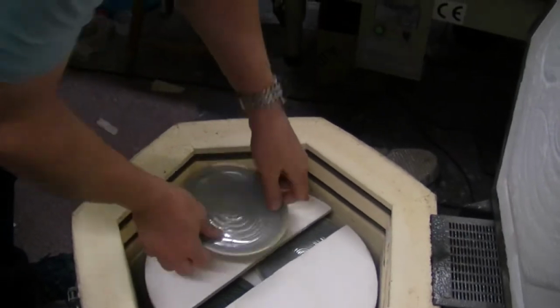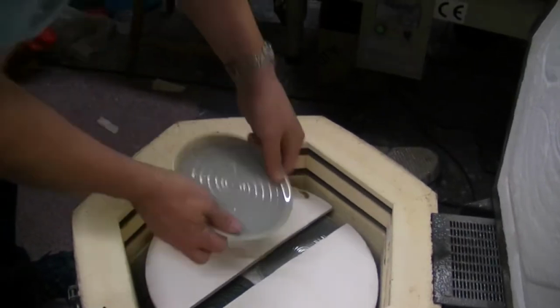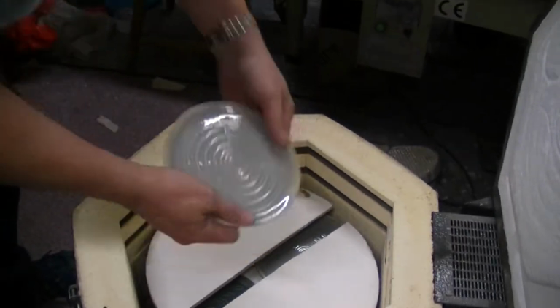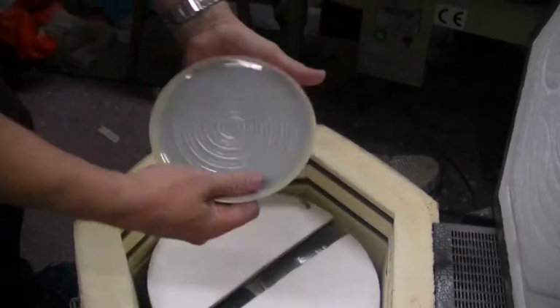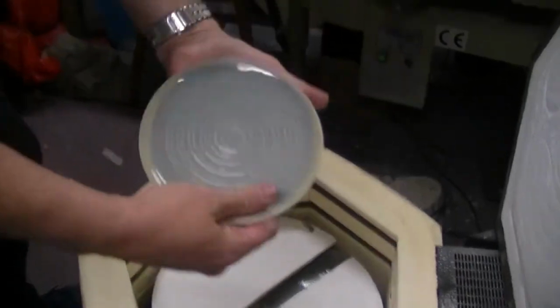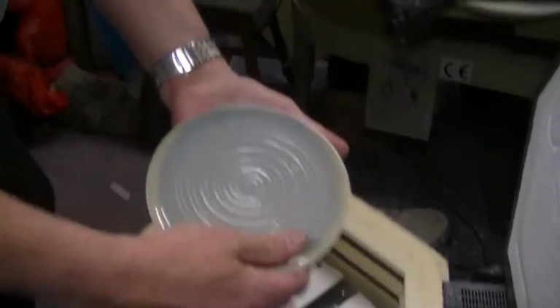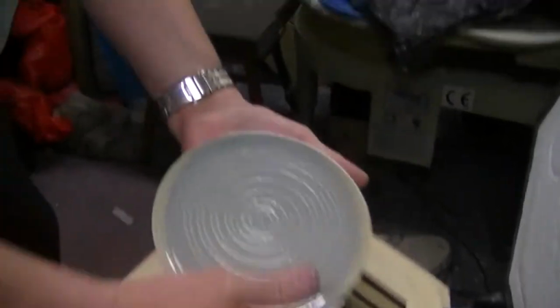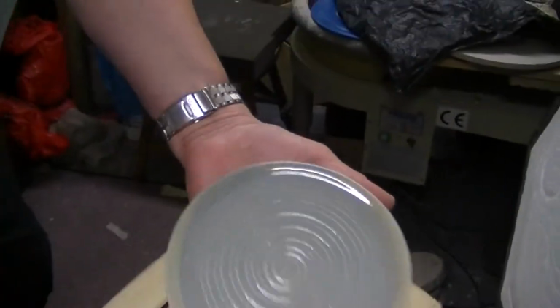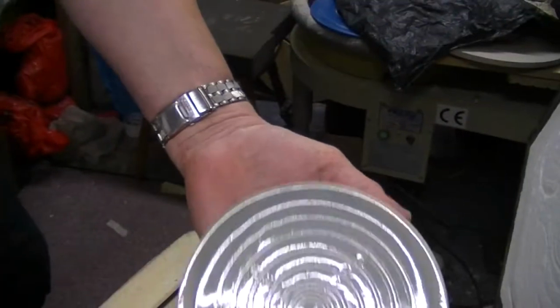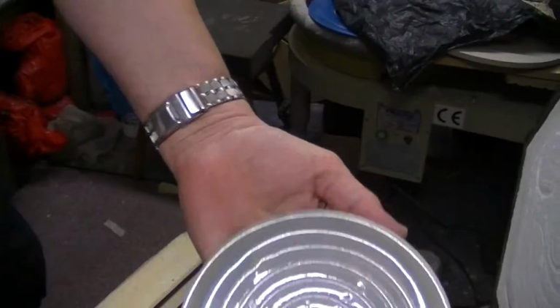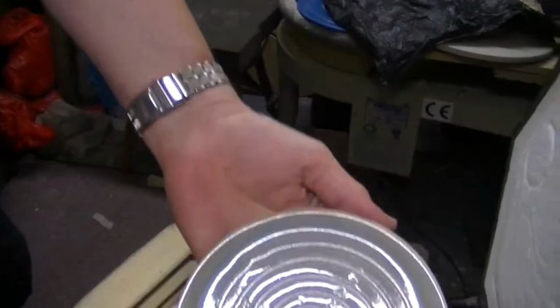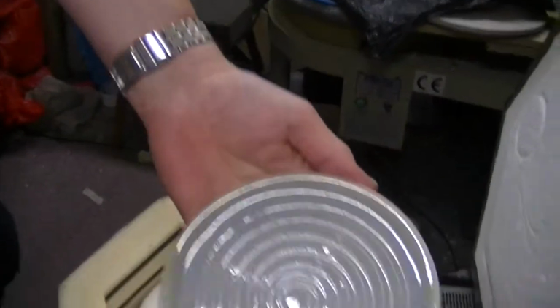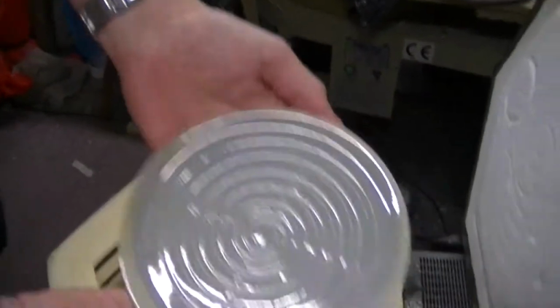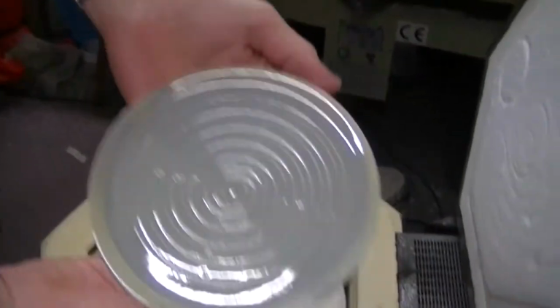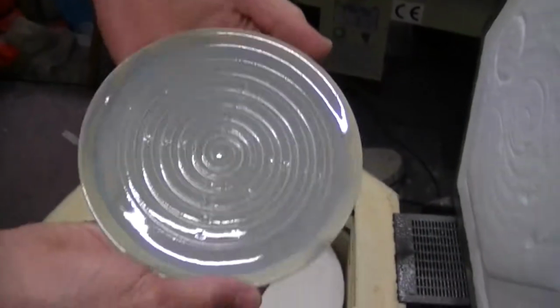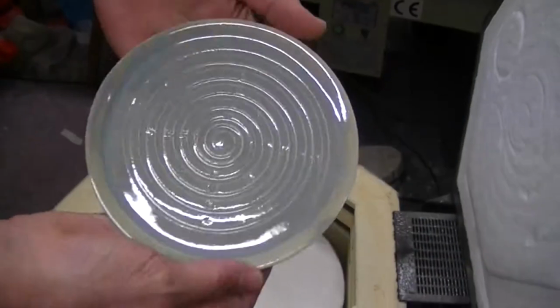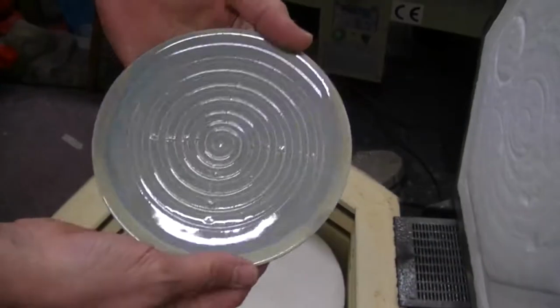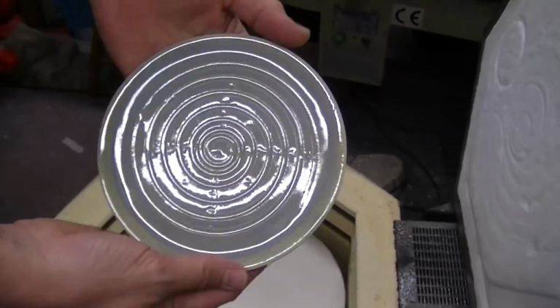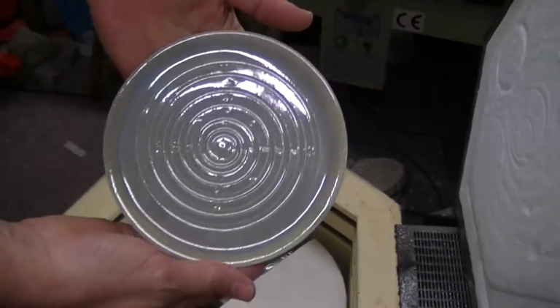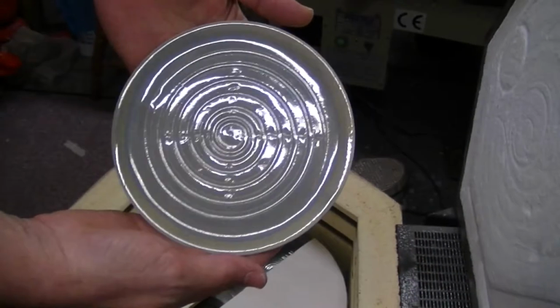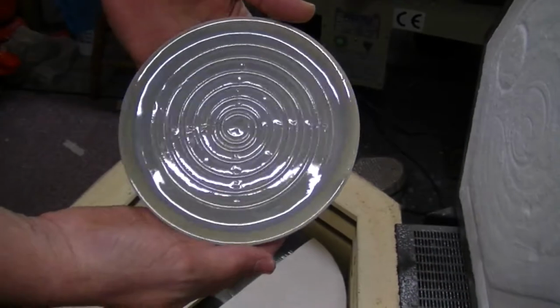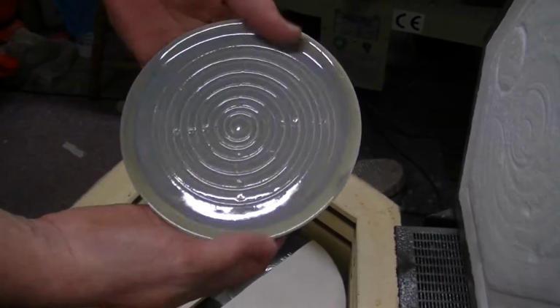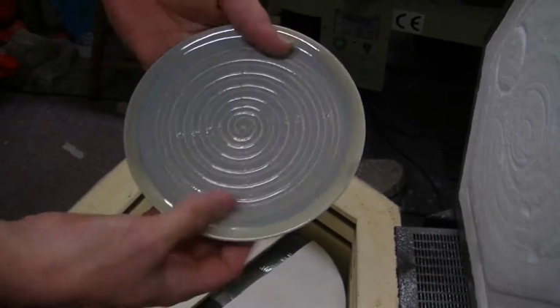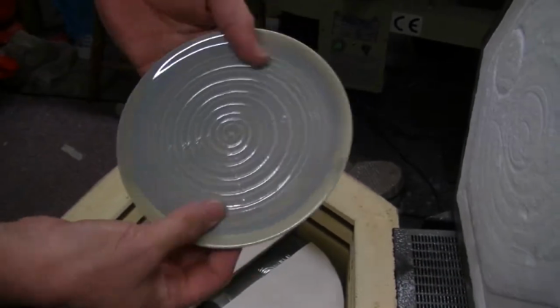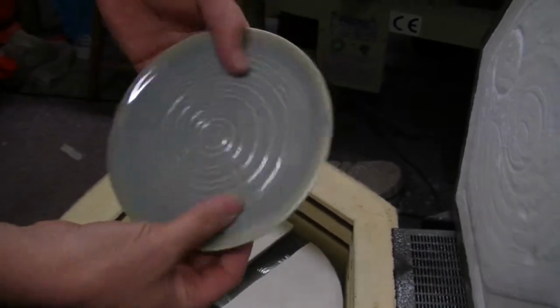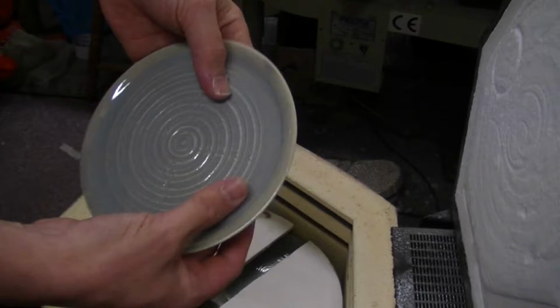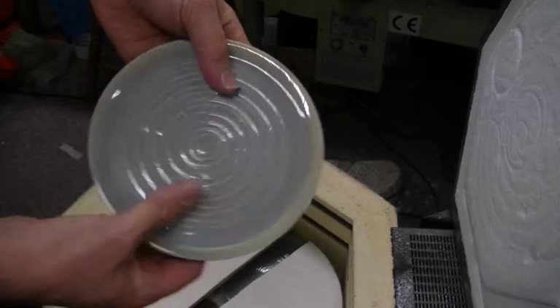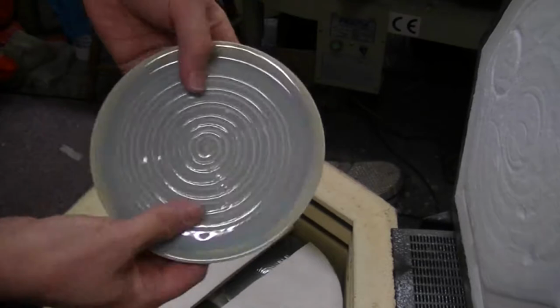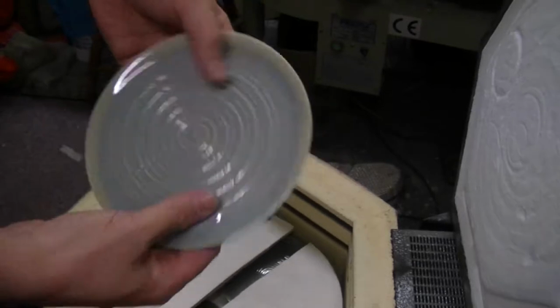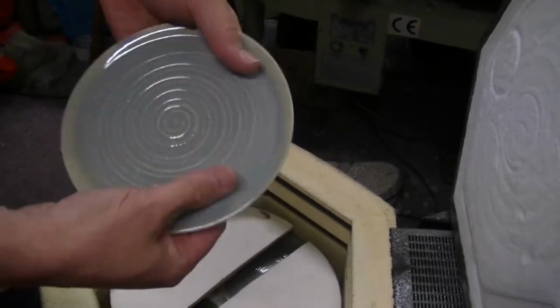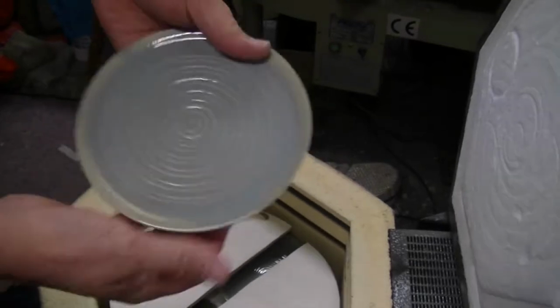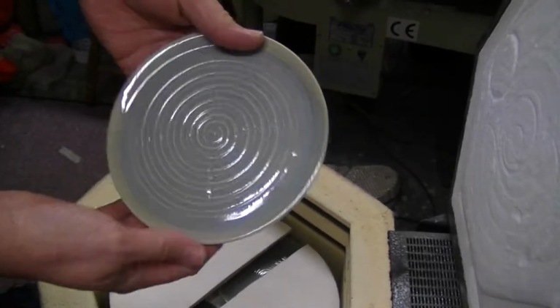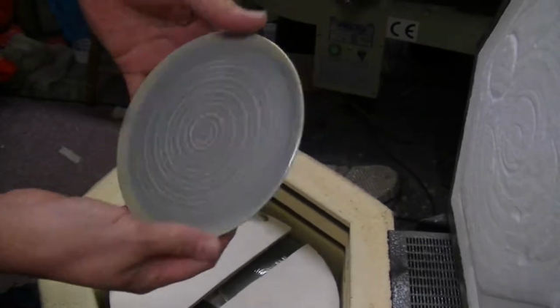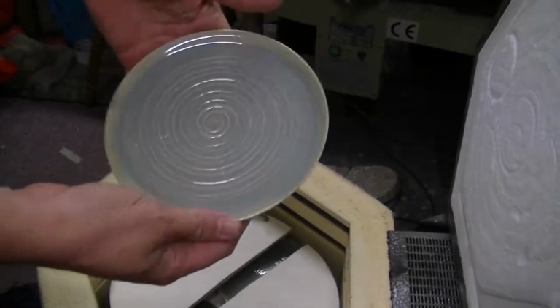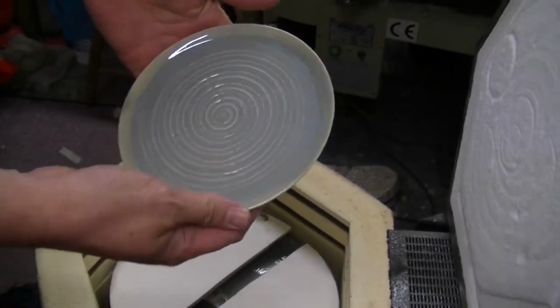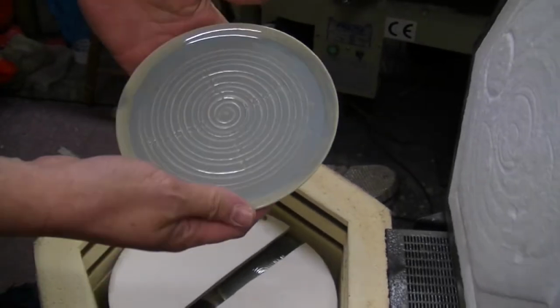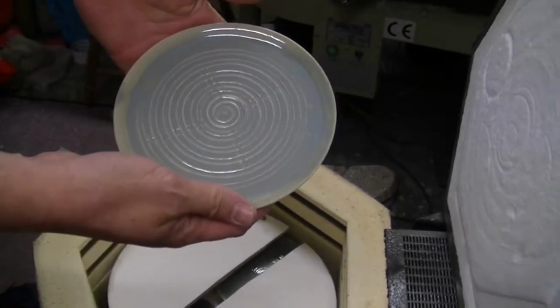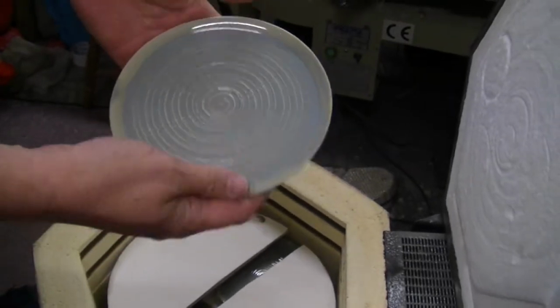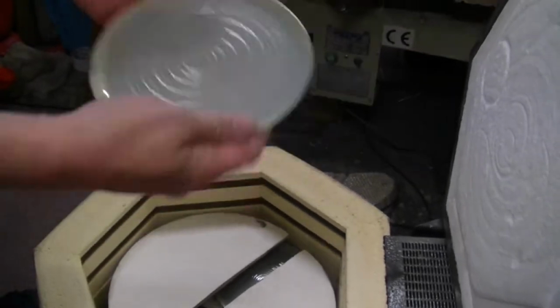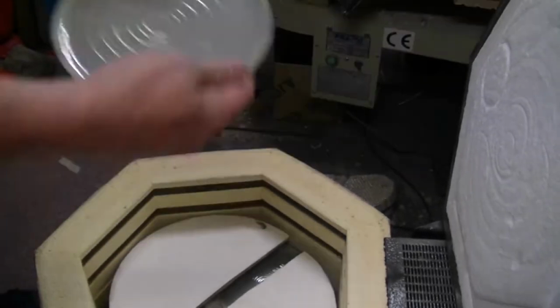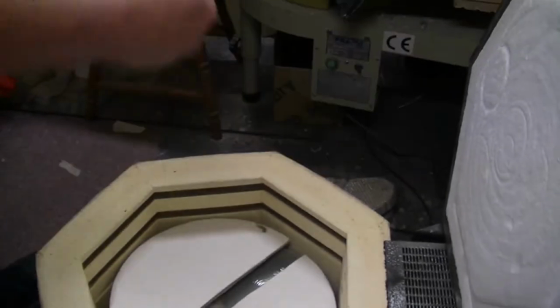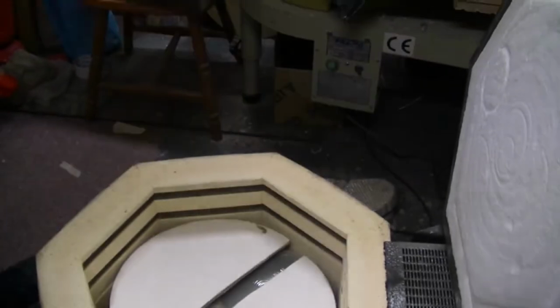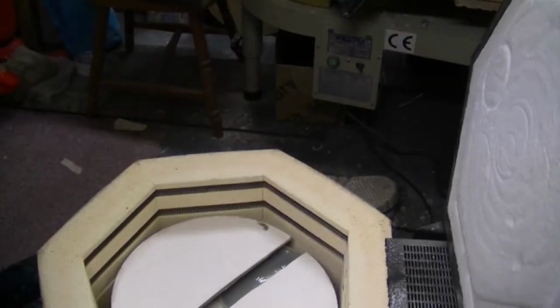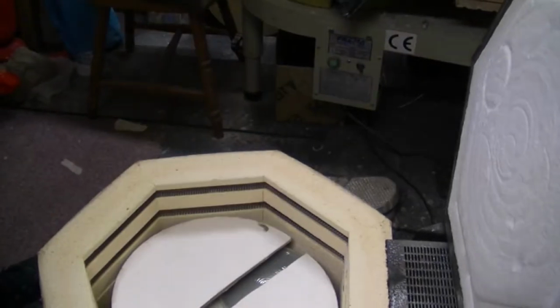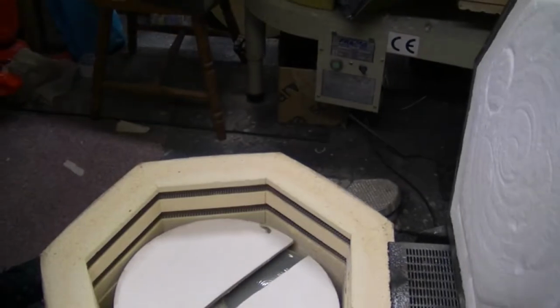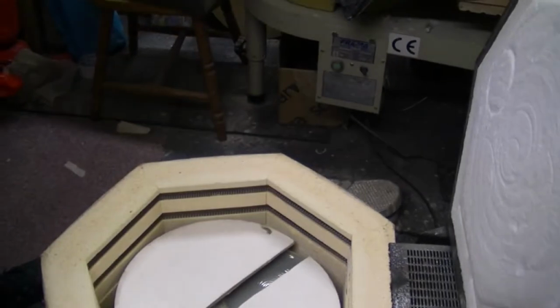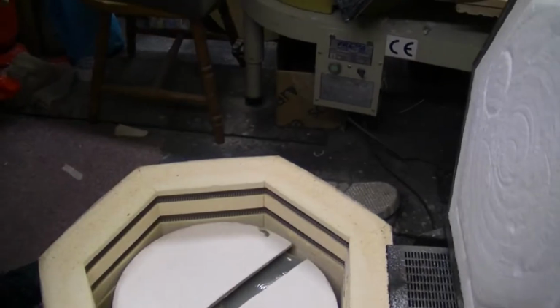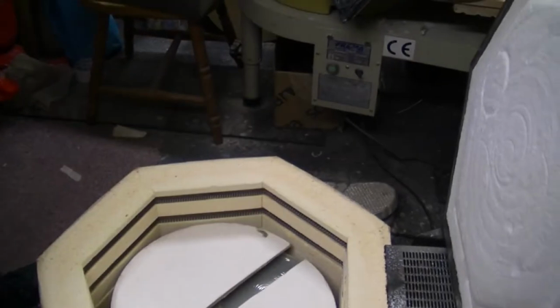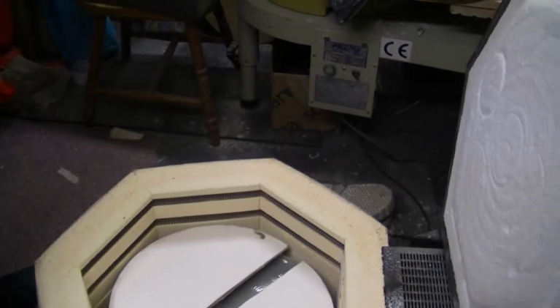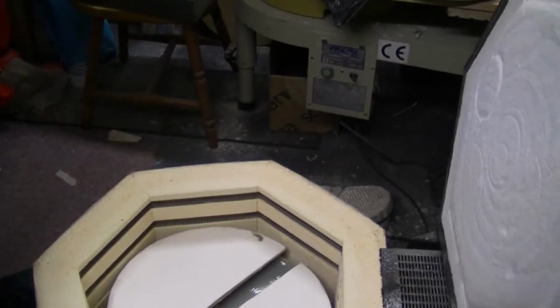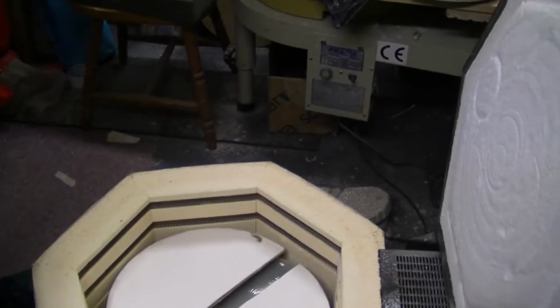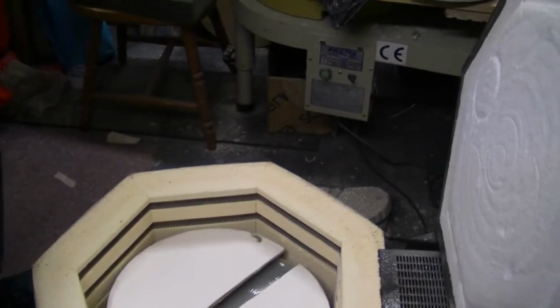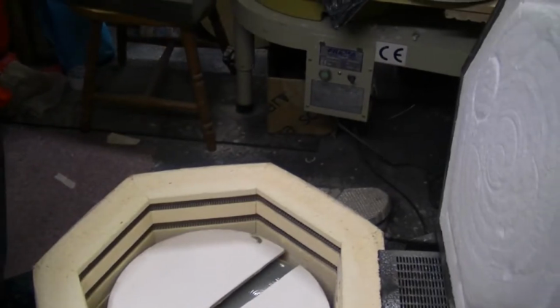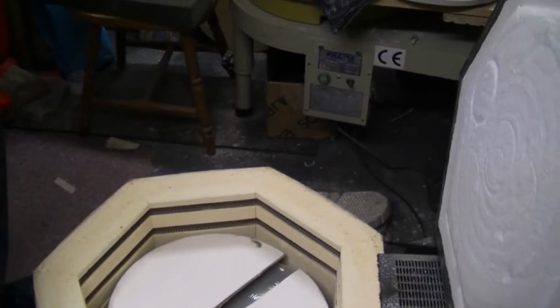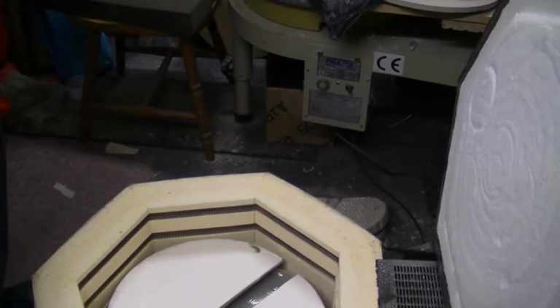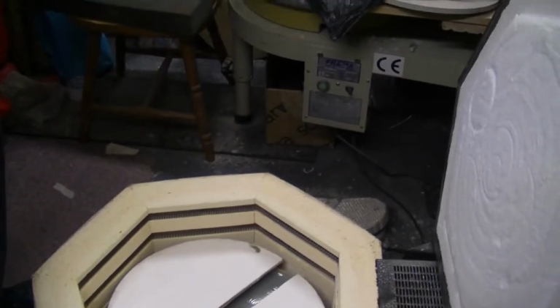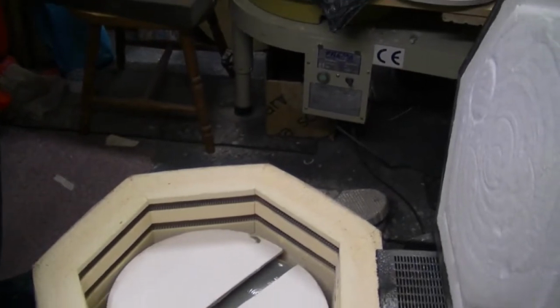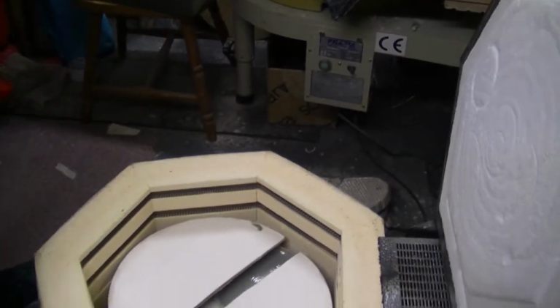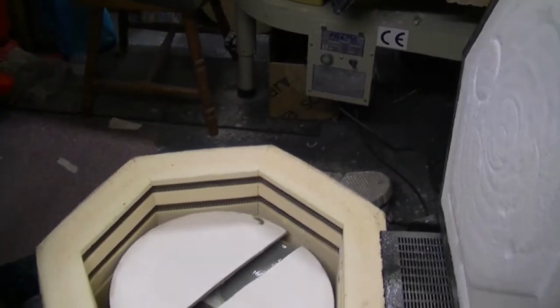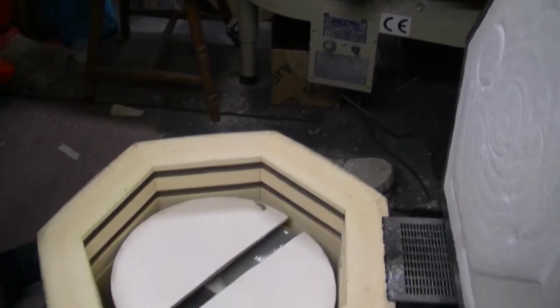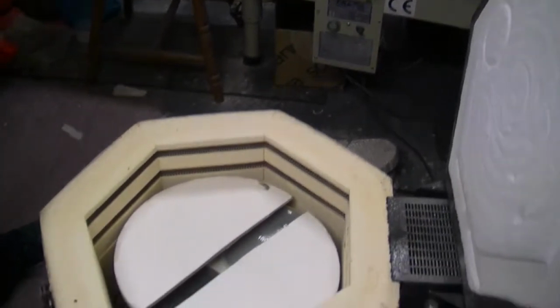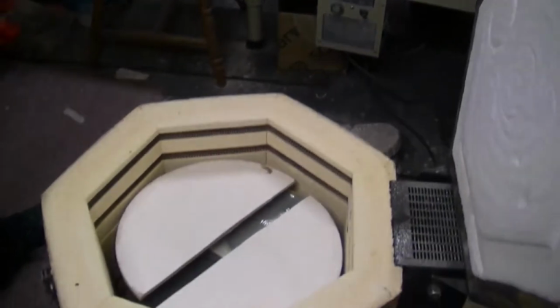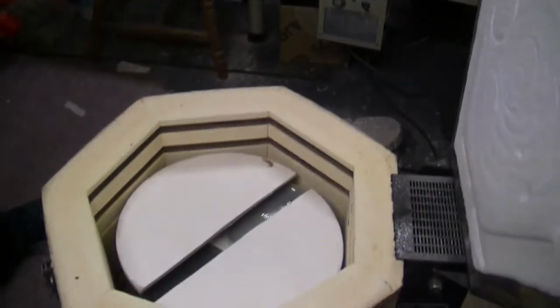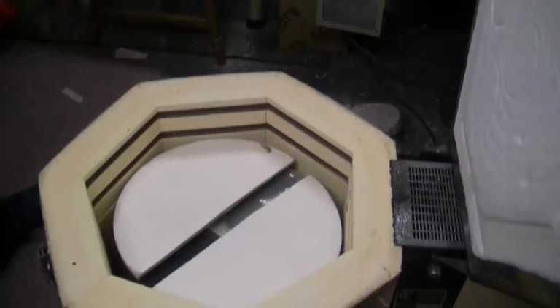Jeff Campana's greer — it has a swirly pattern on it. Can't hold onto it very long.